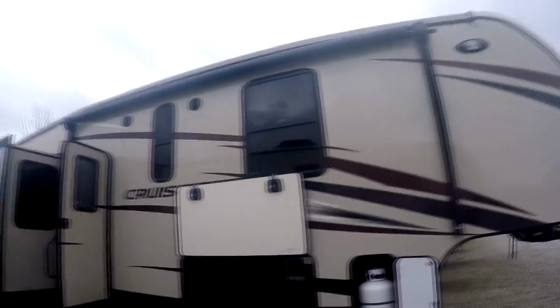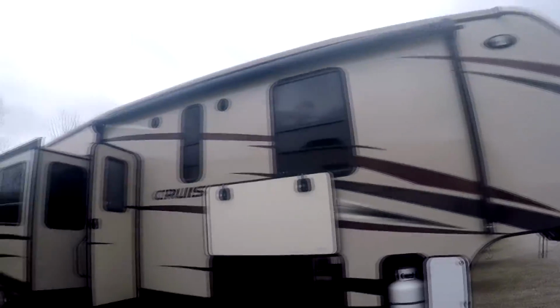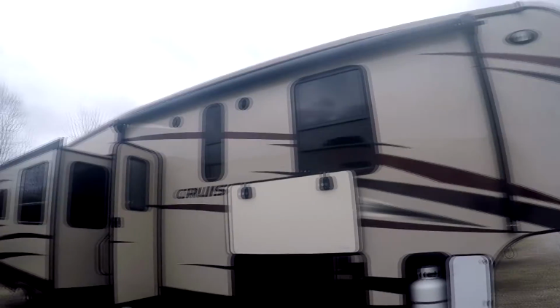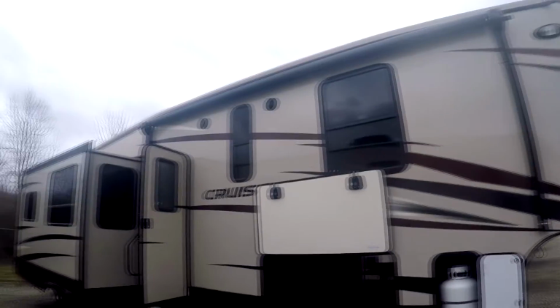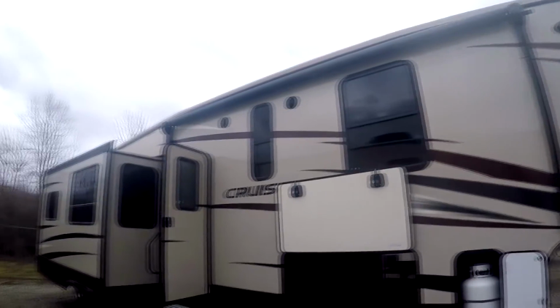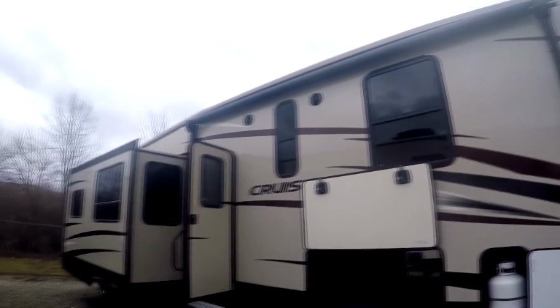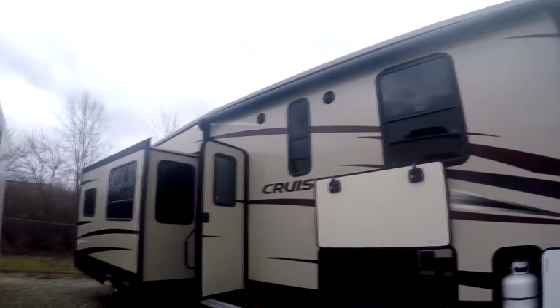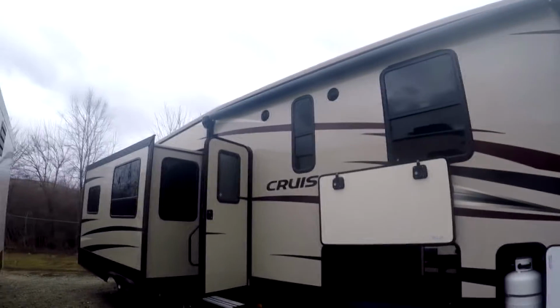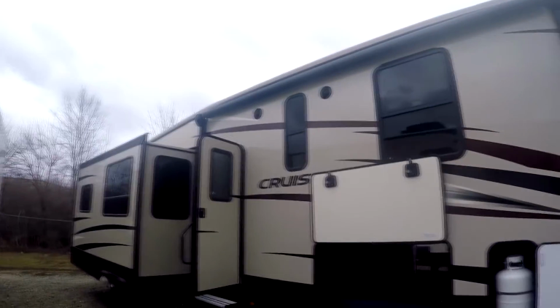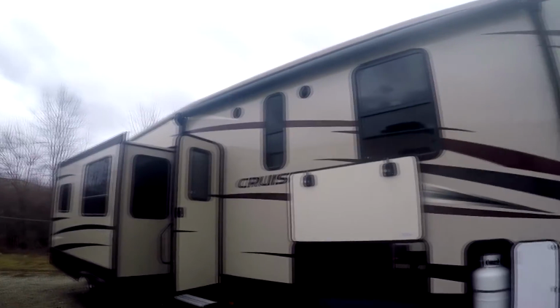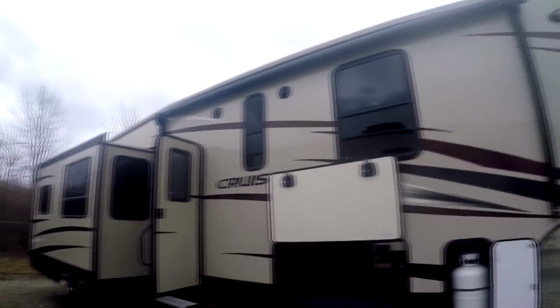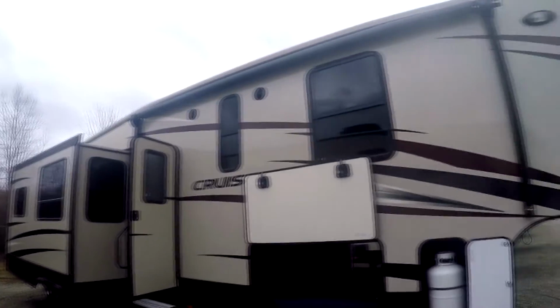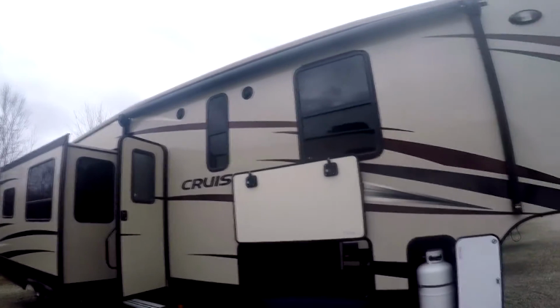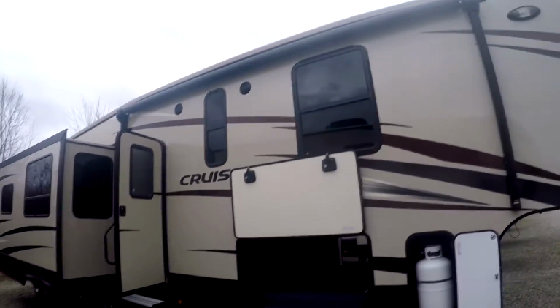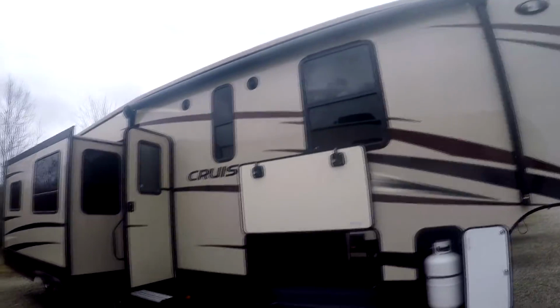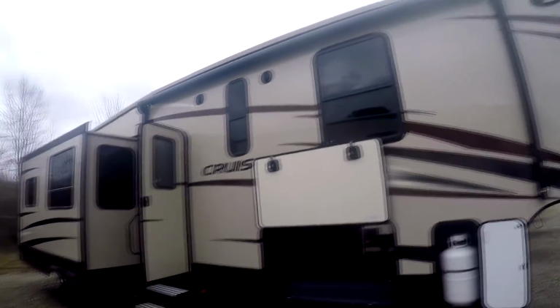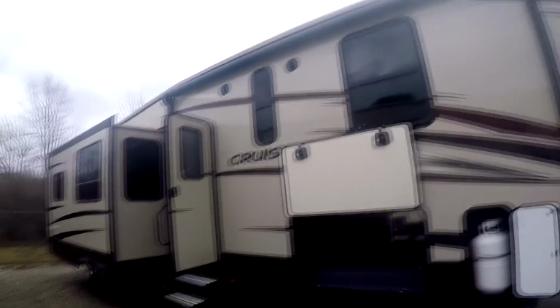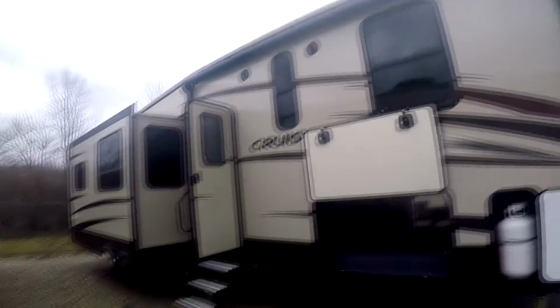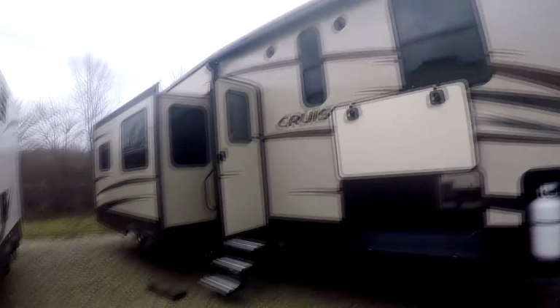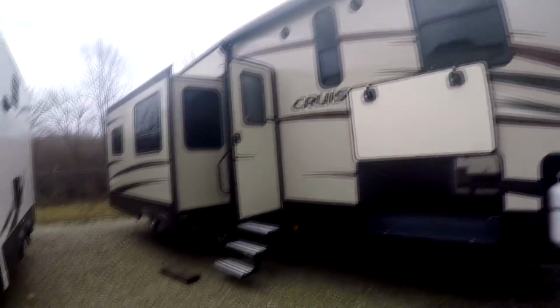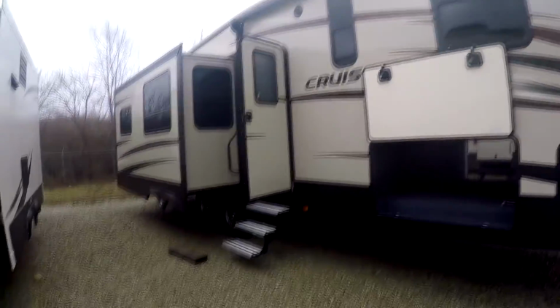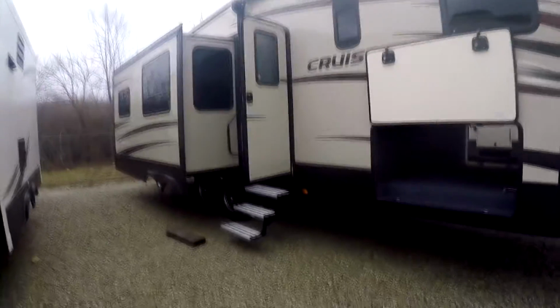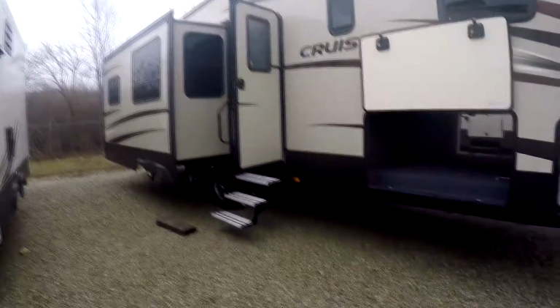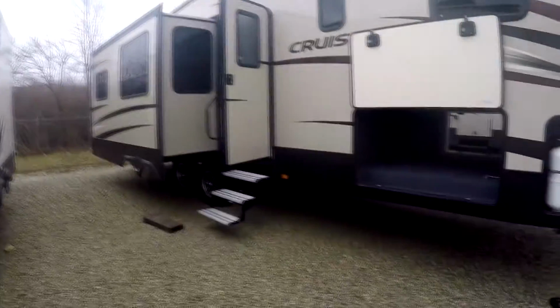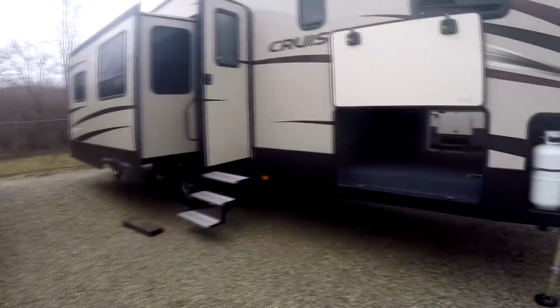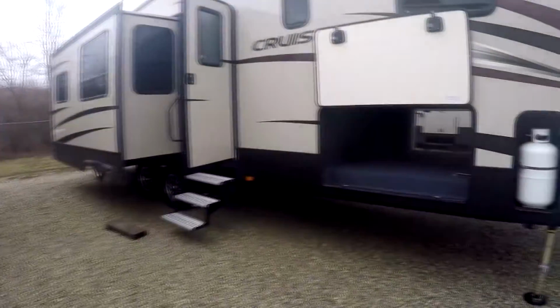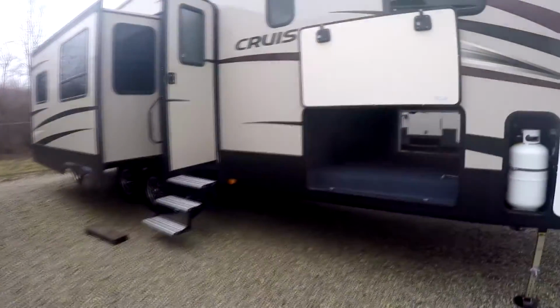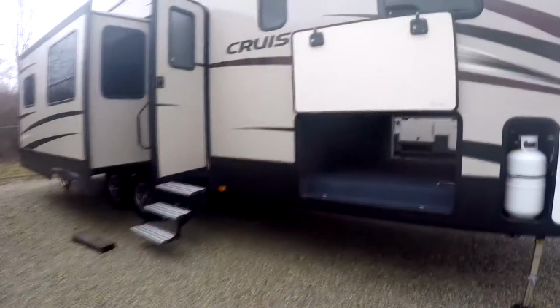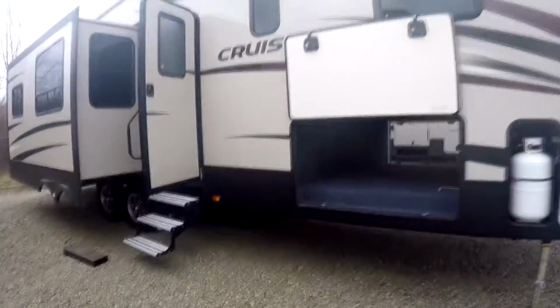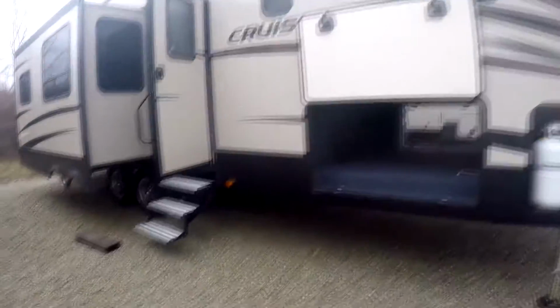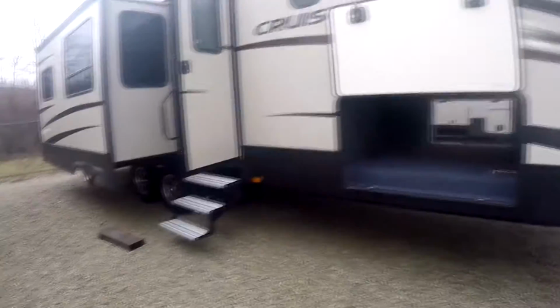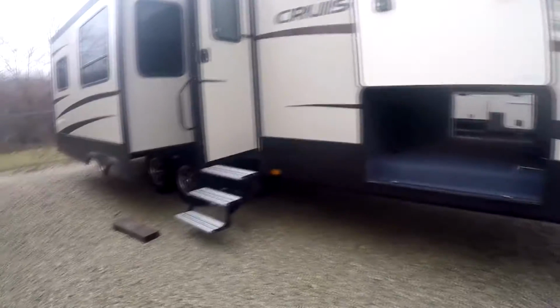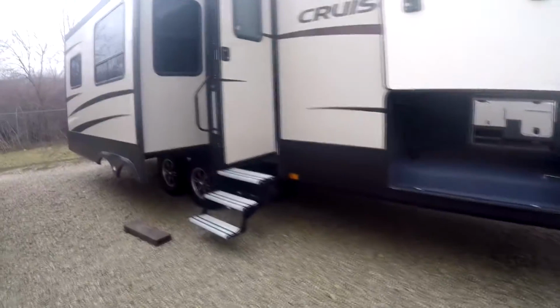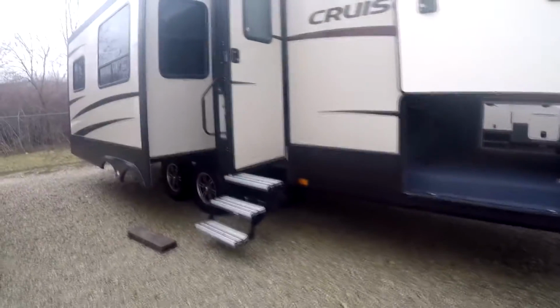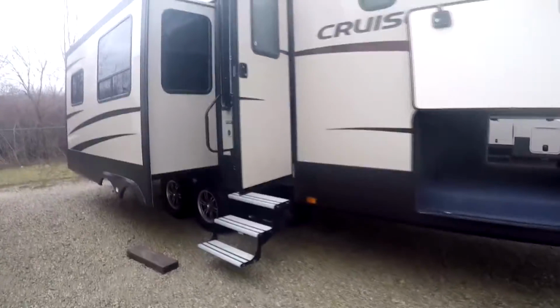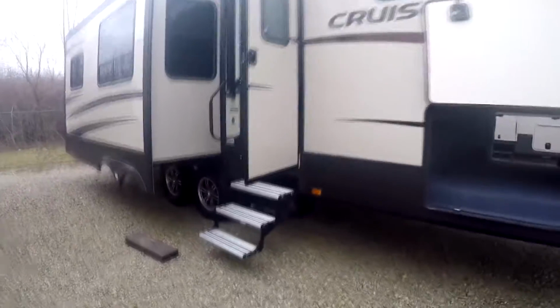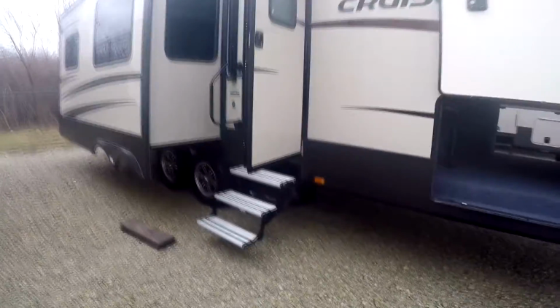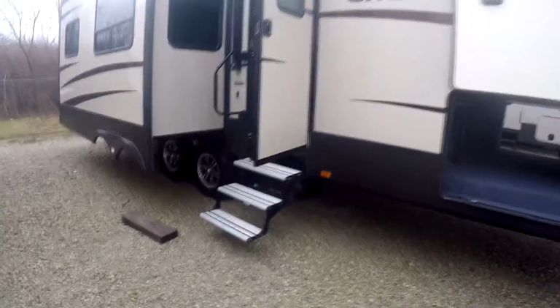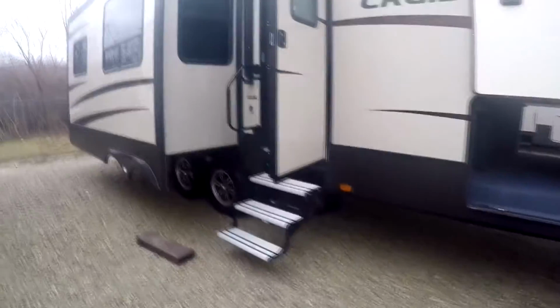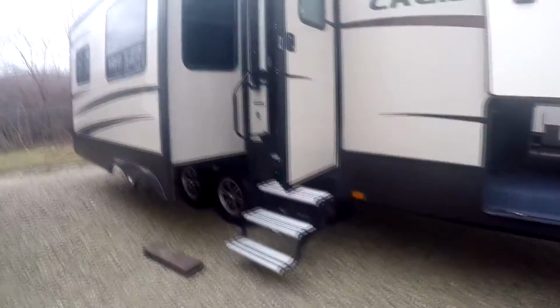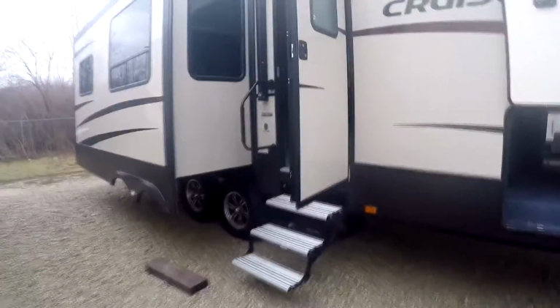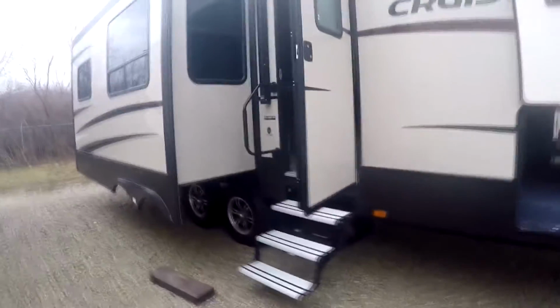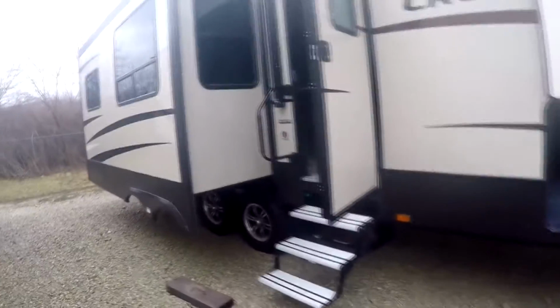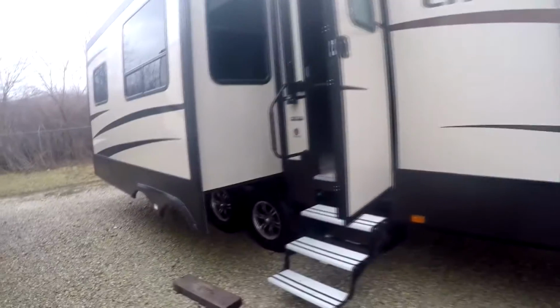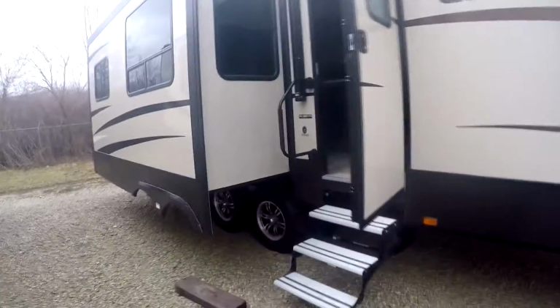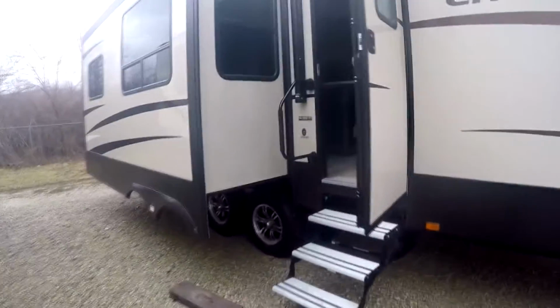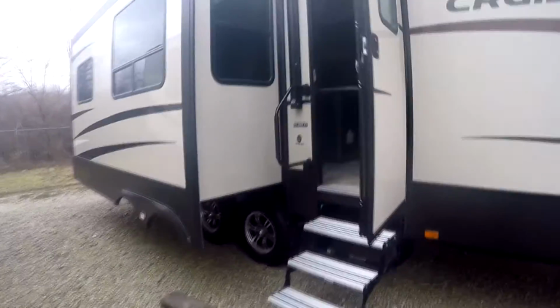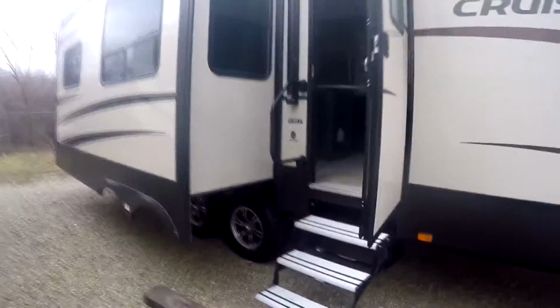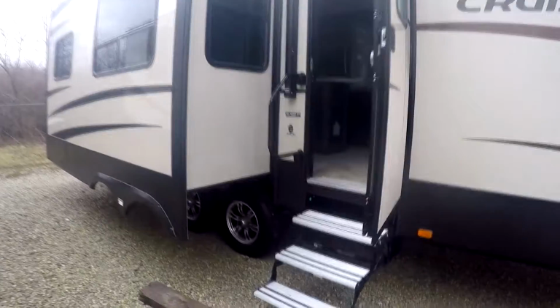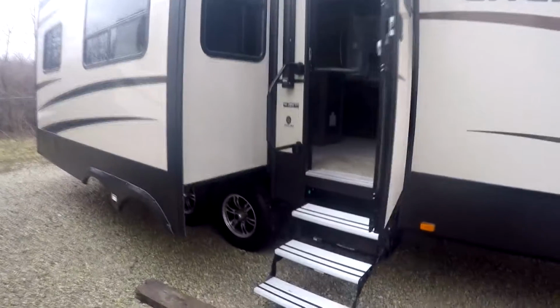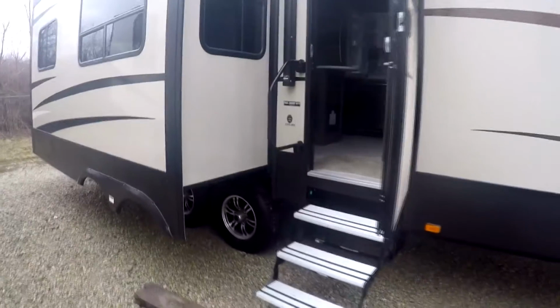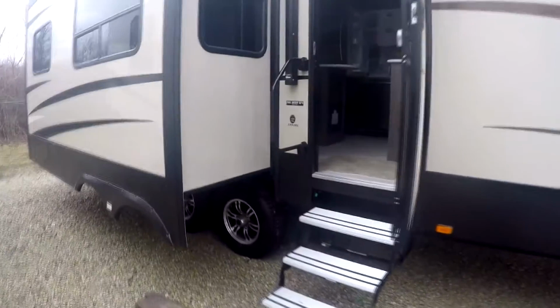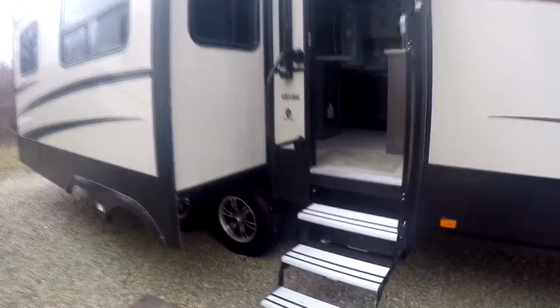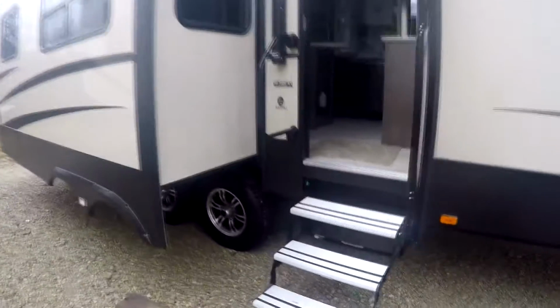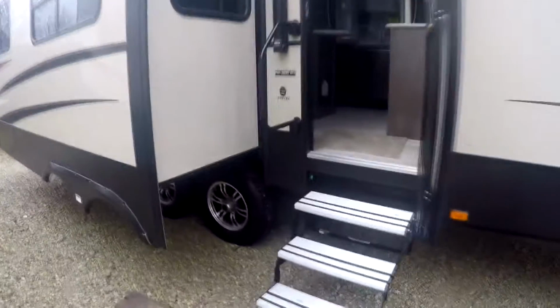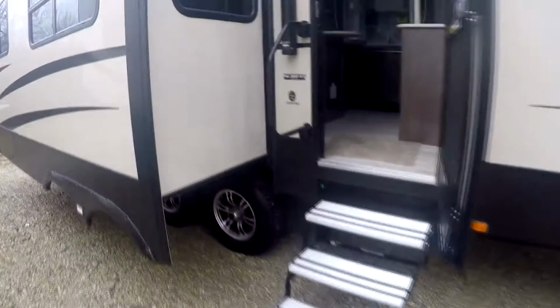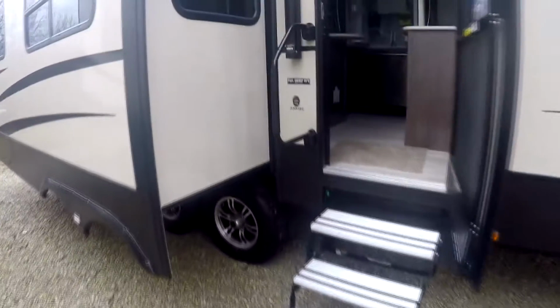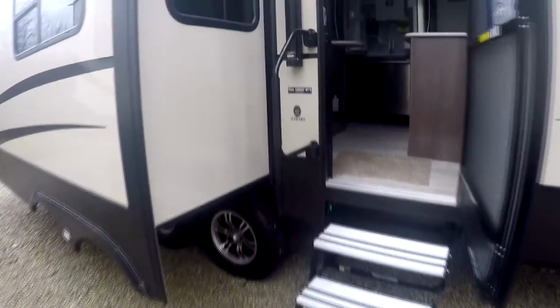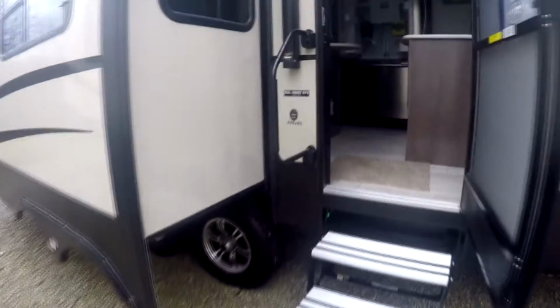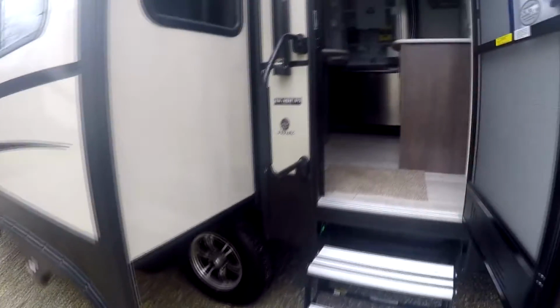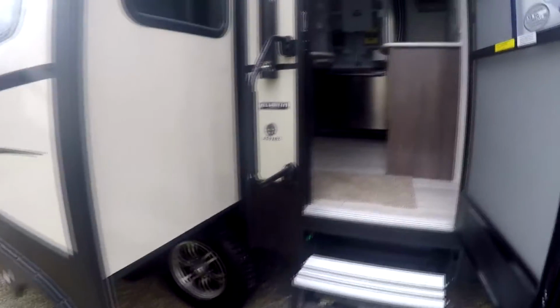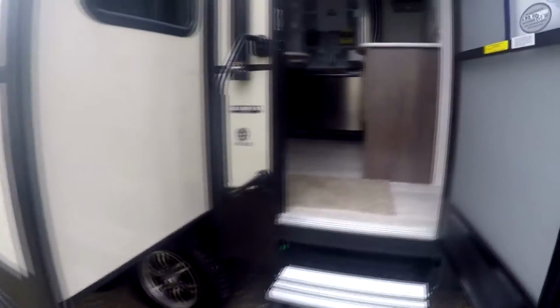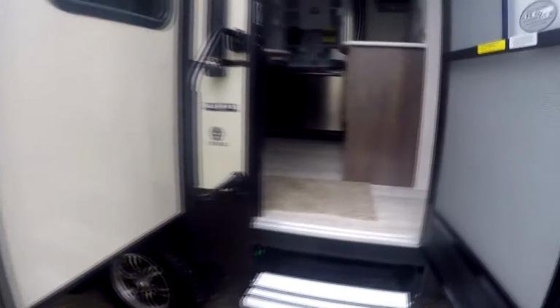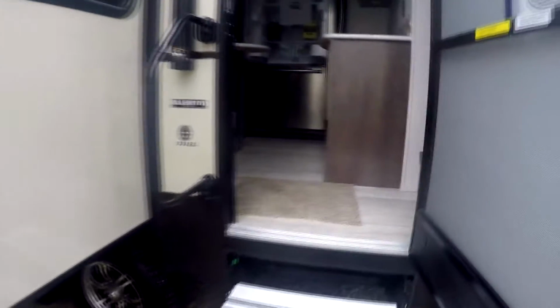There's your awning. Really nice looking camper on the outside. Let's get in here.